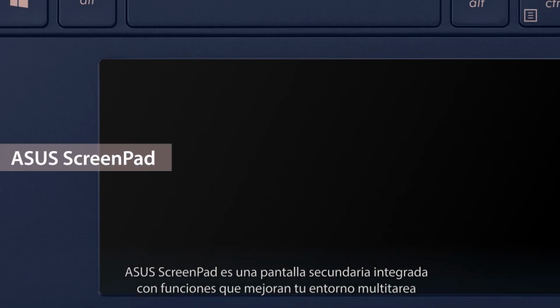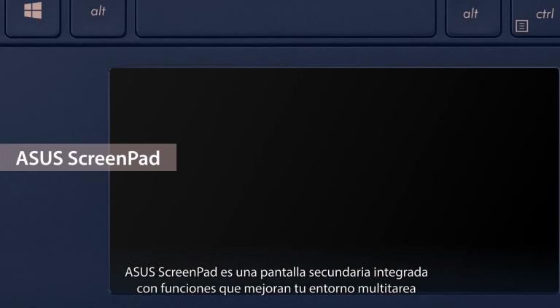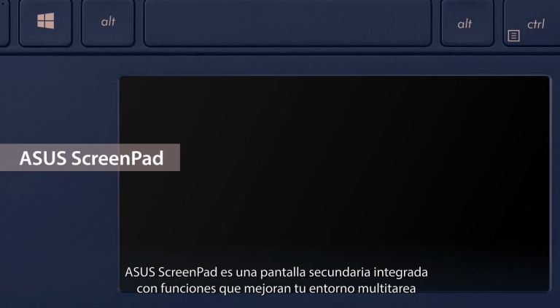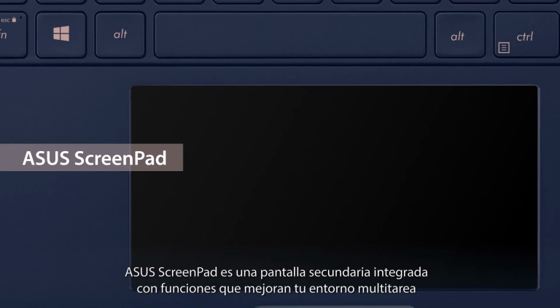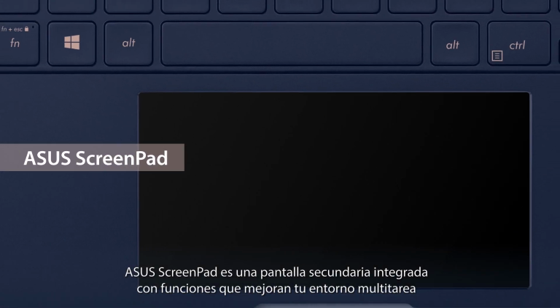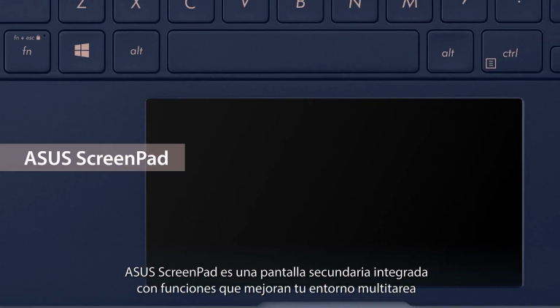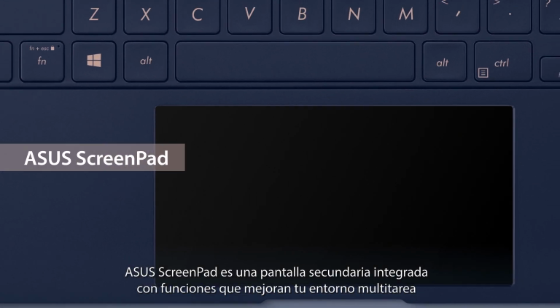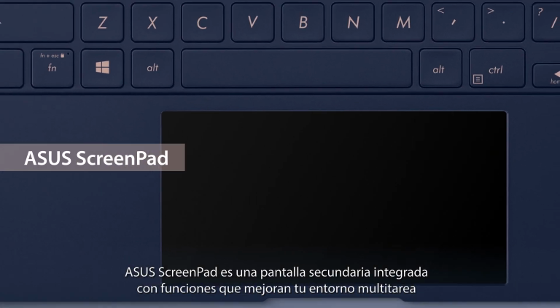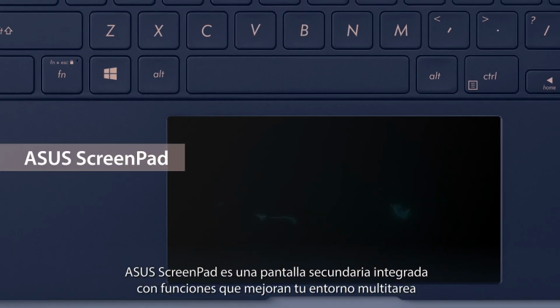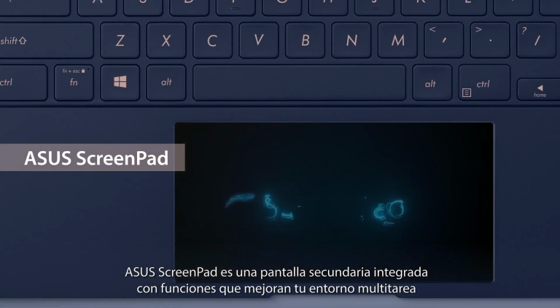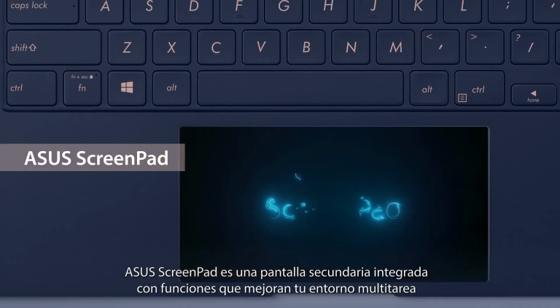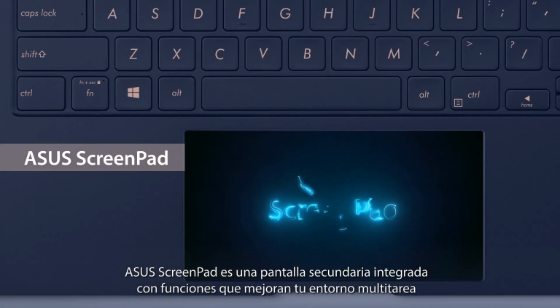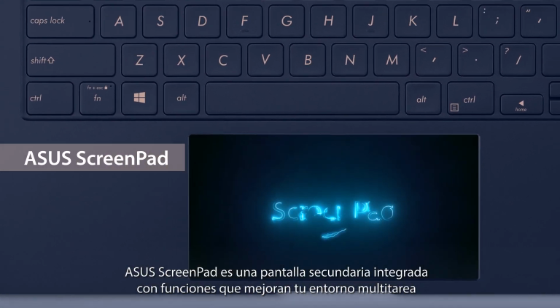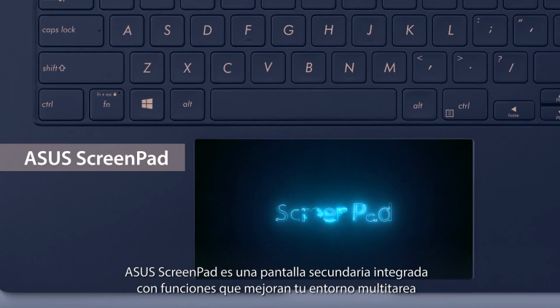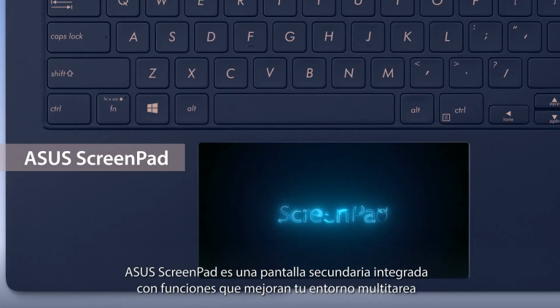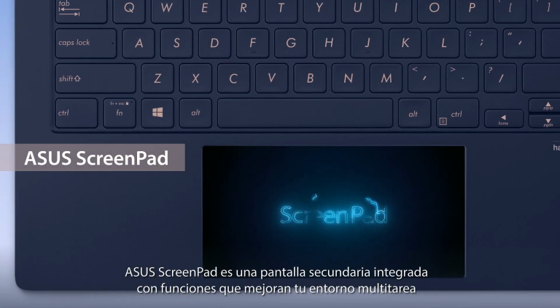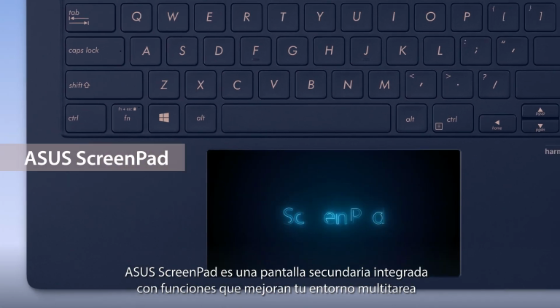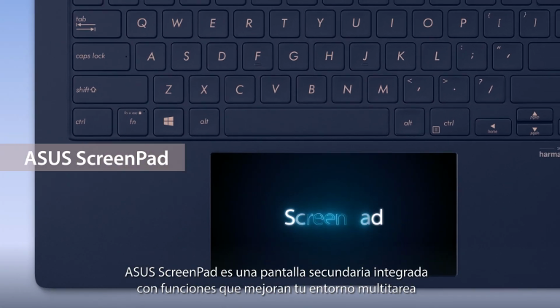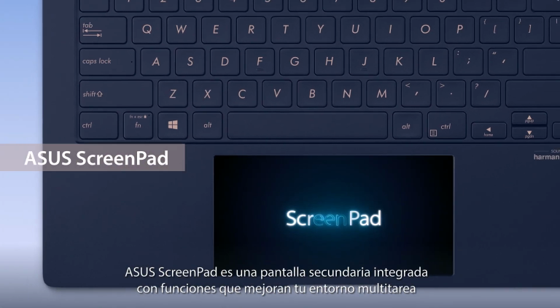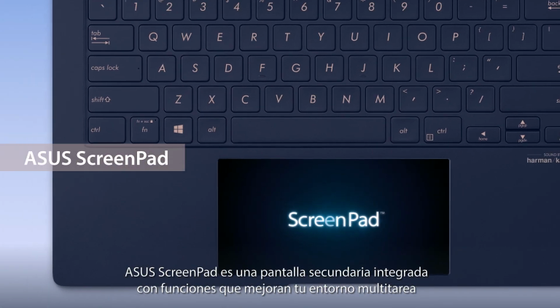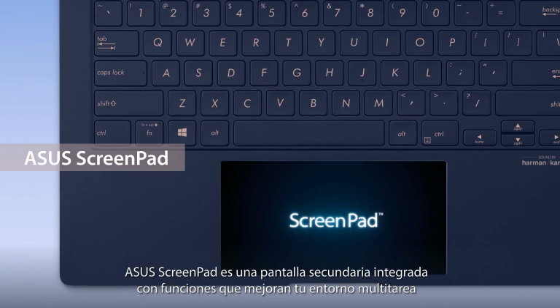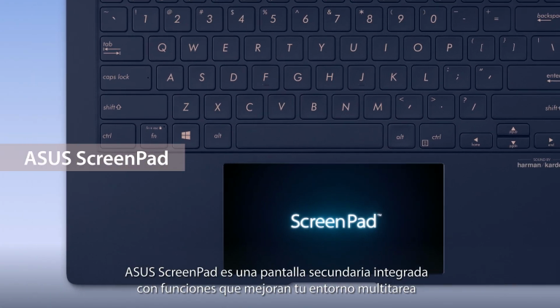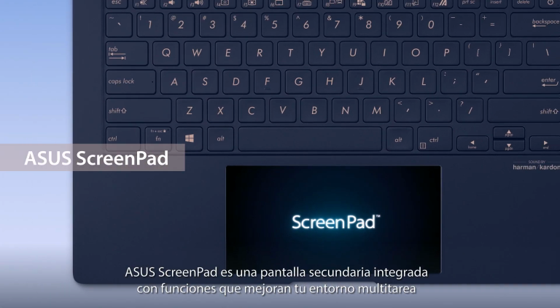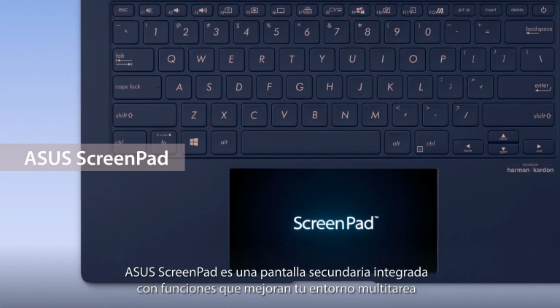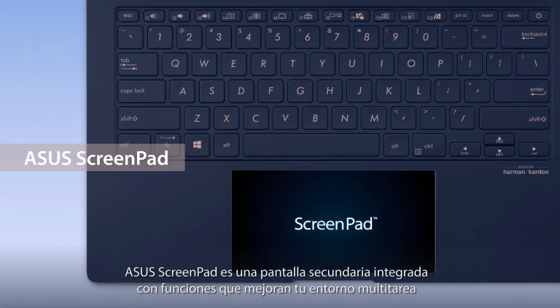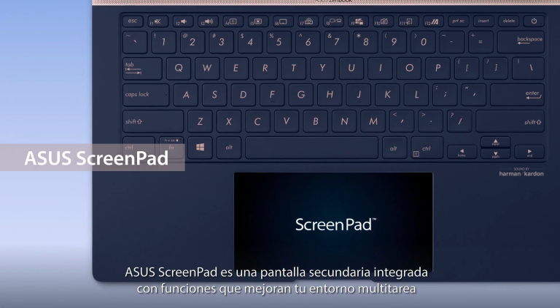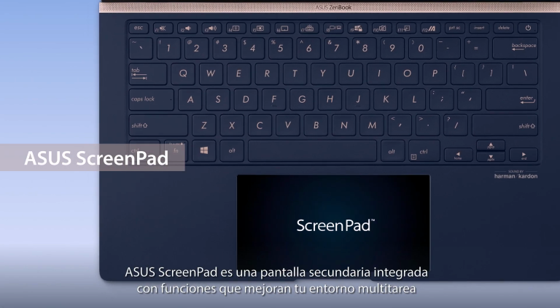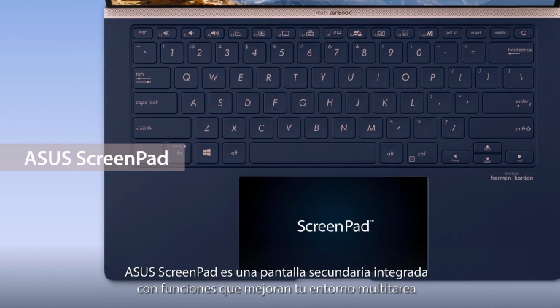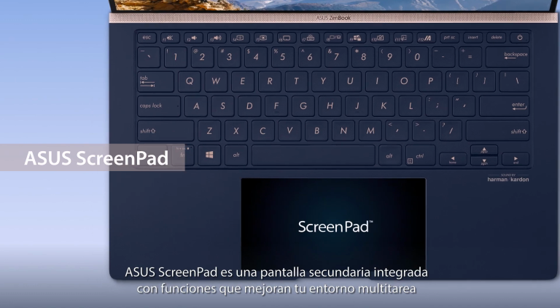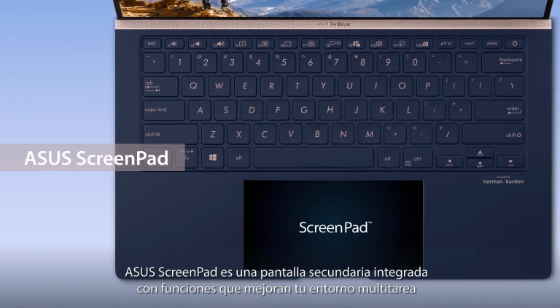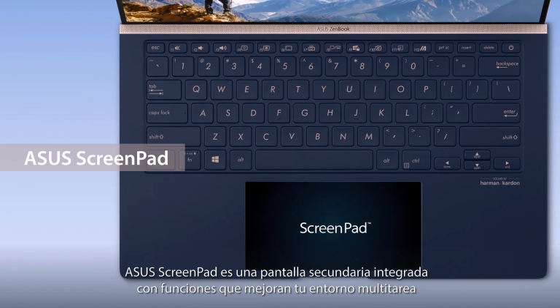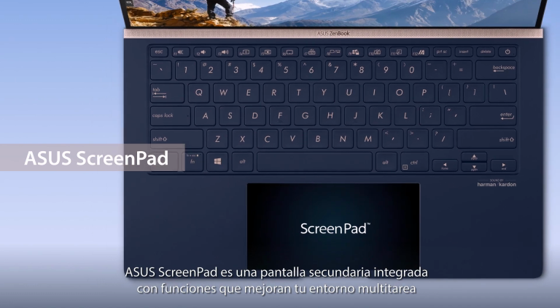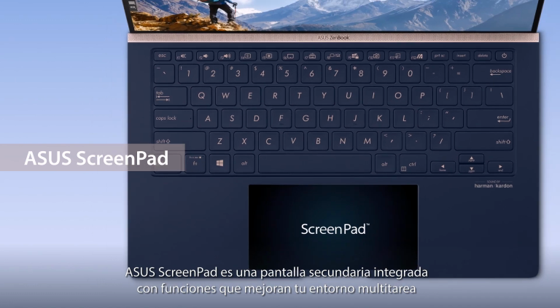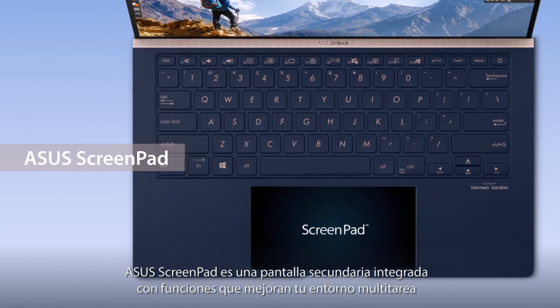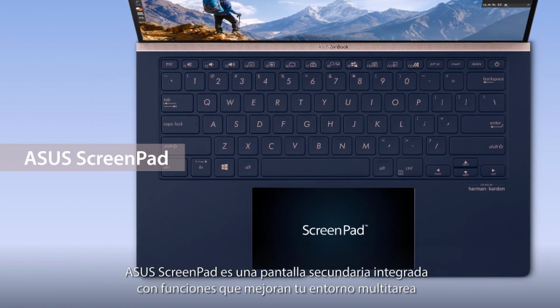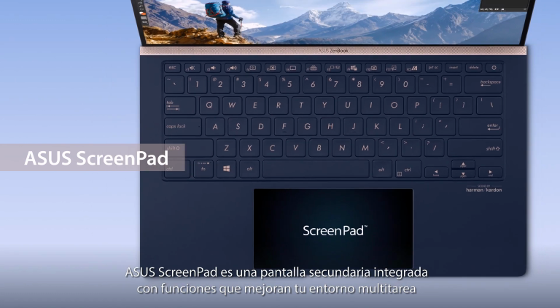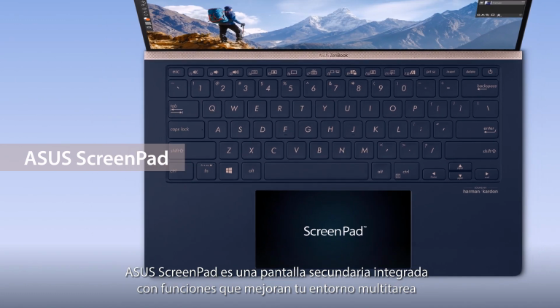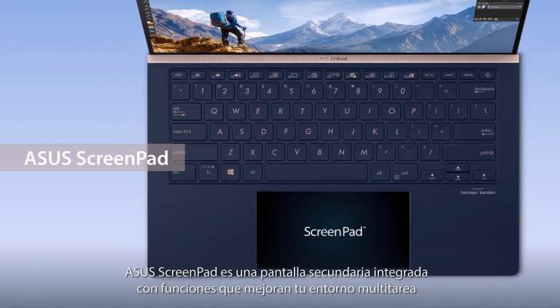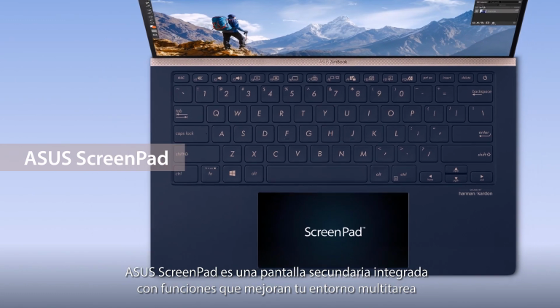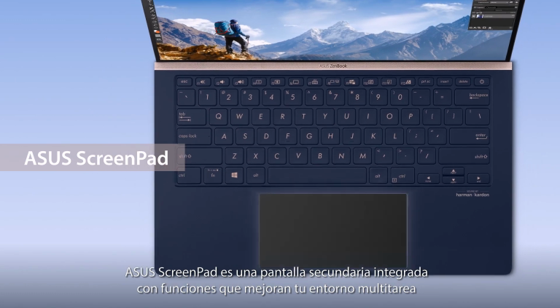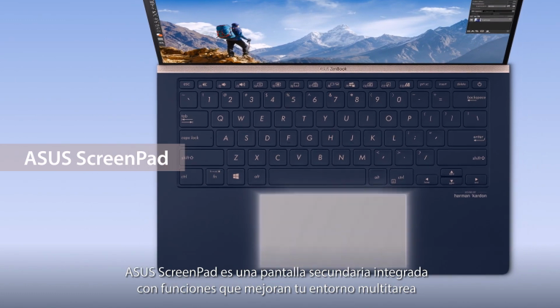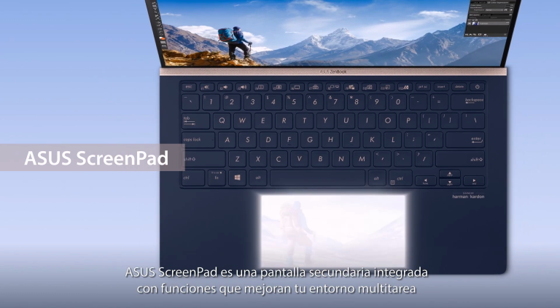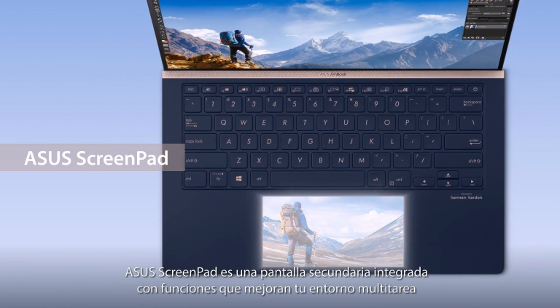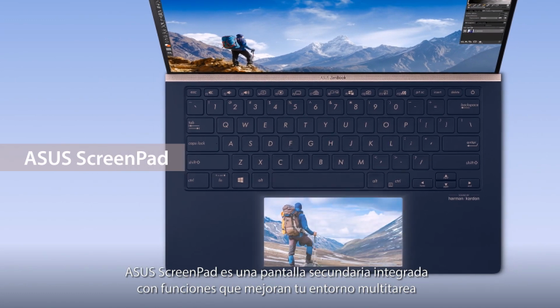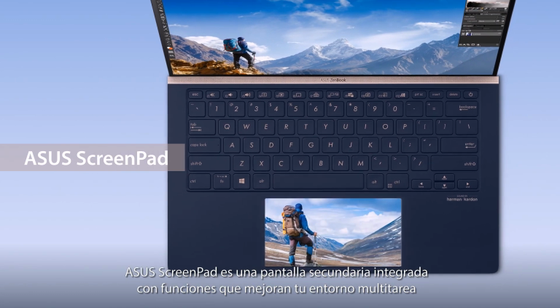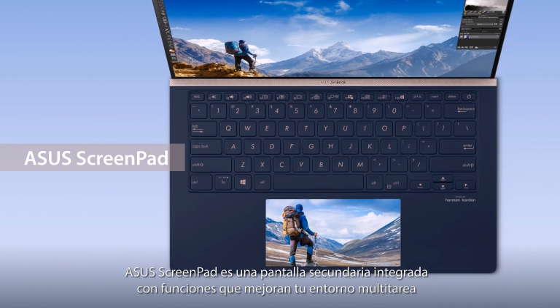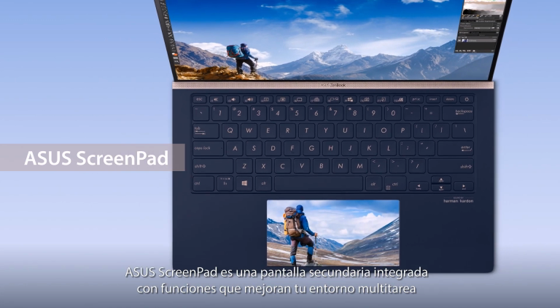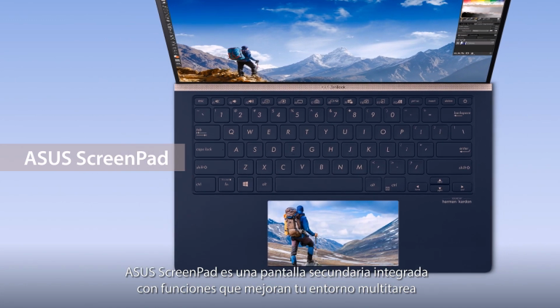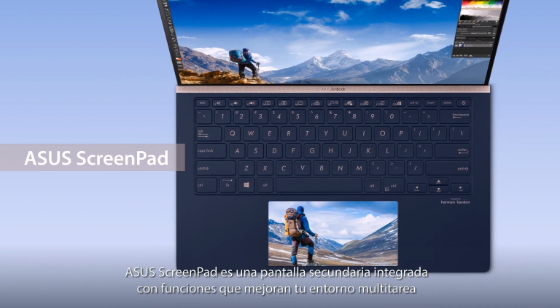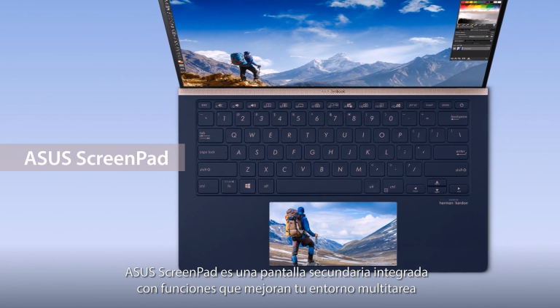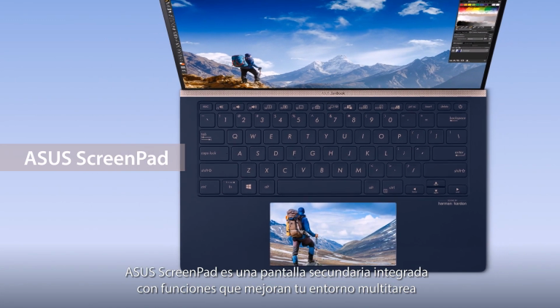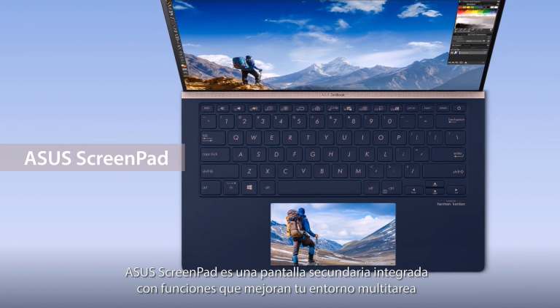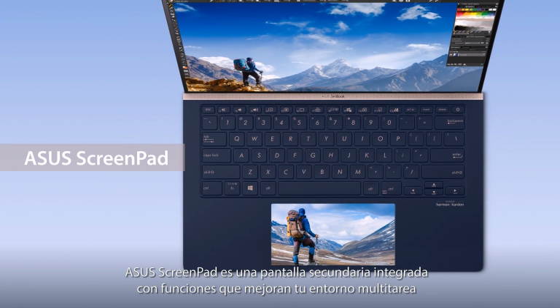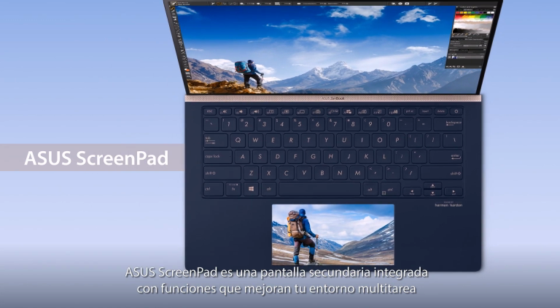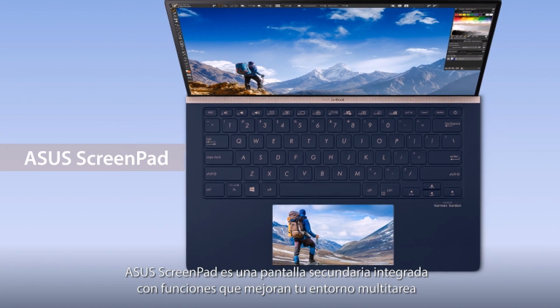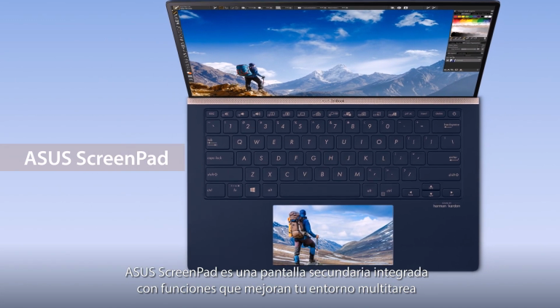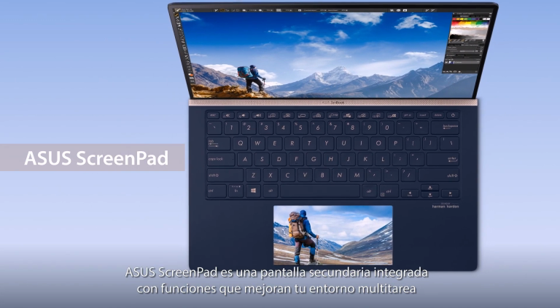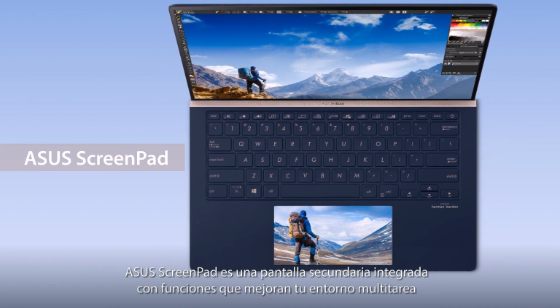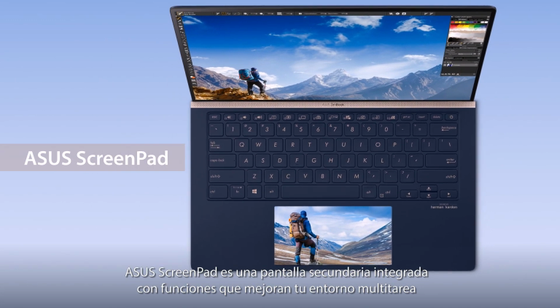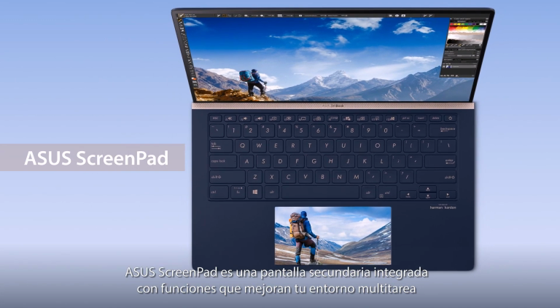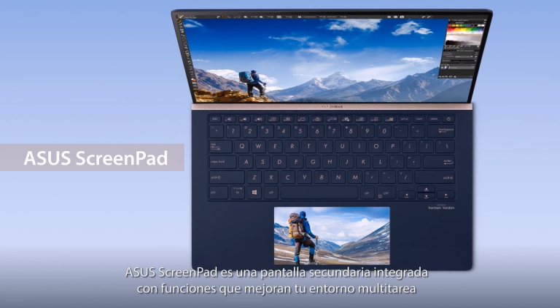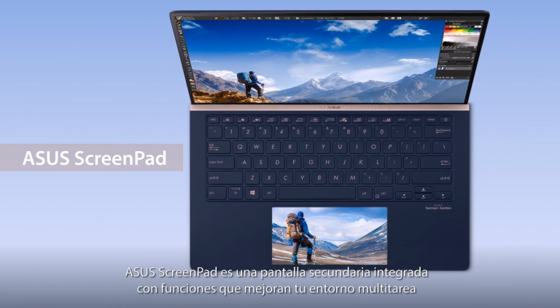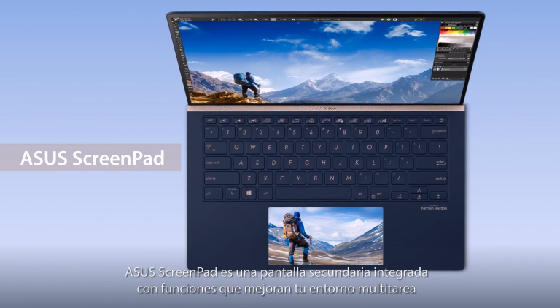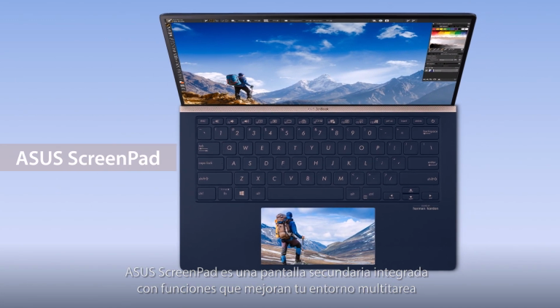Asus ScreenPad gives you a secondary display on your laptop, with features that give you the ultimate multitasking superpowers.